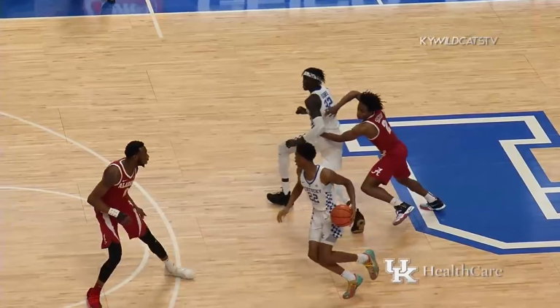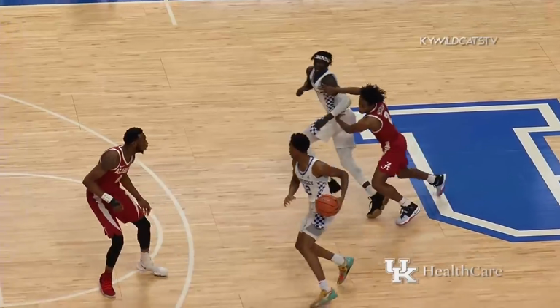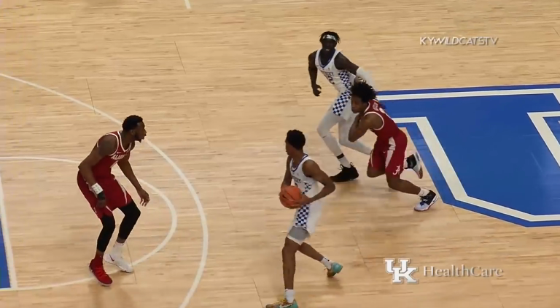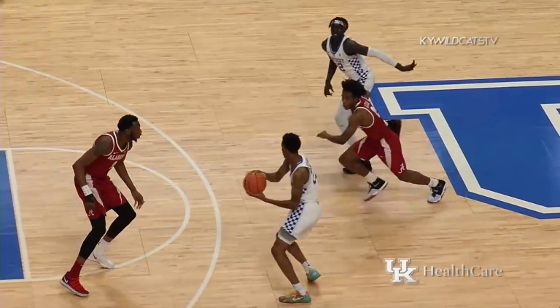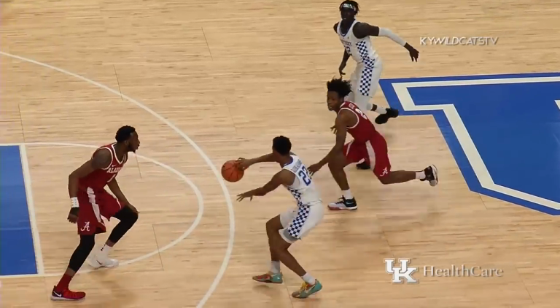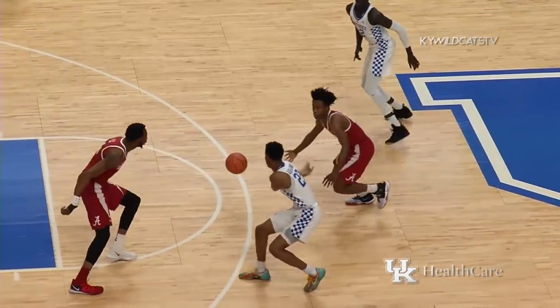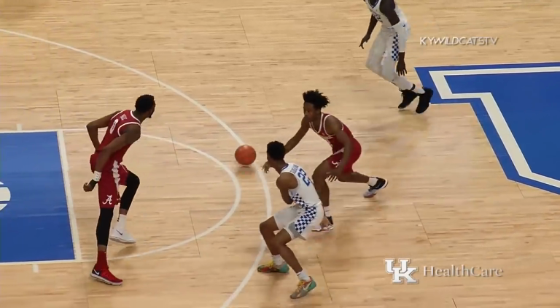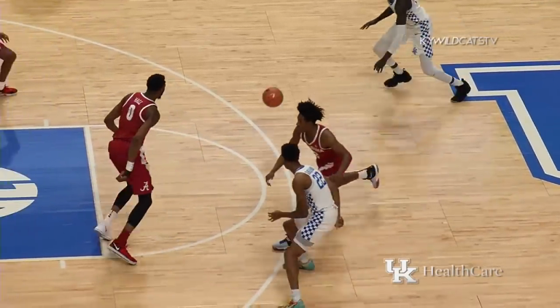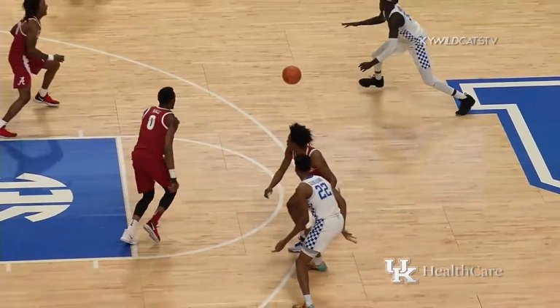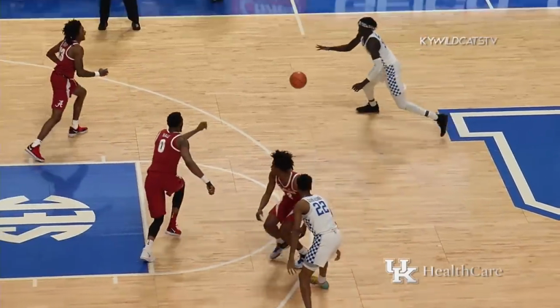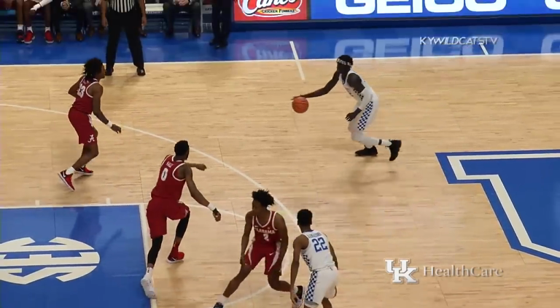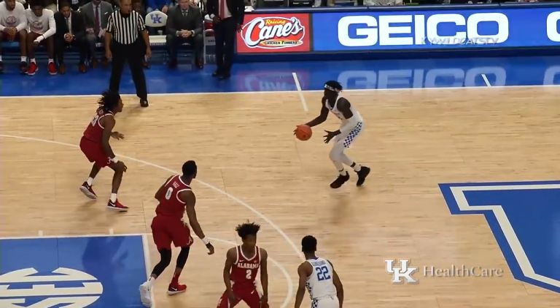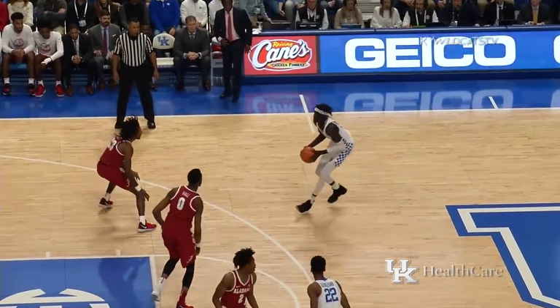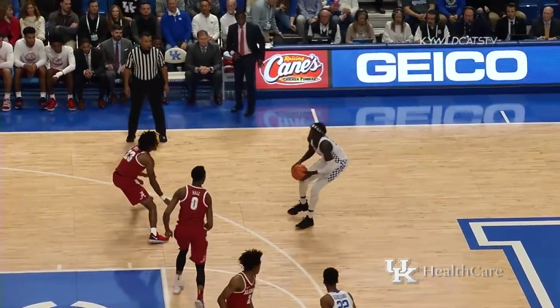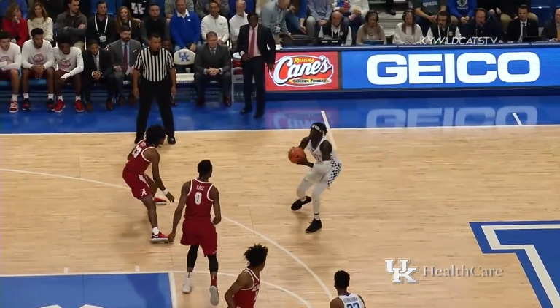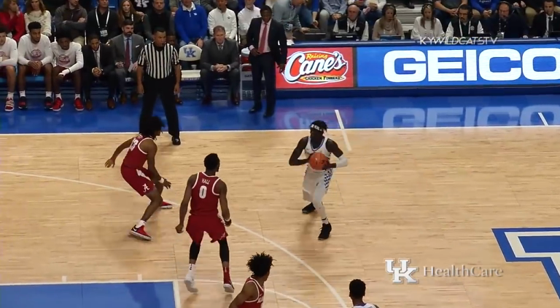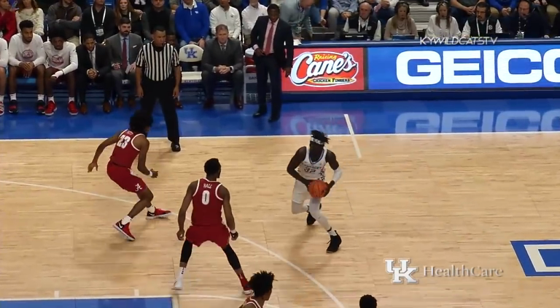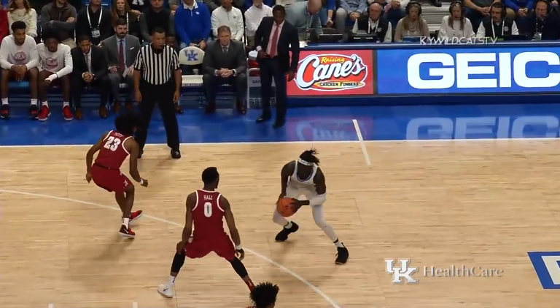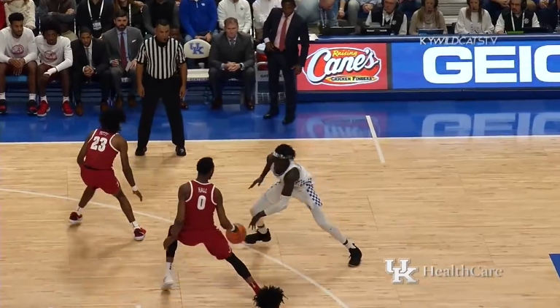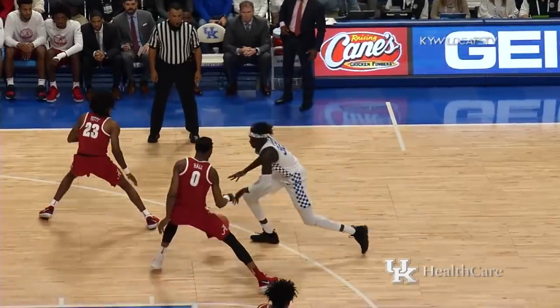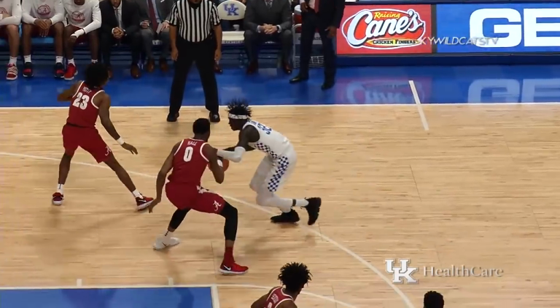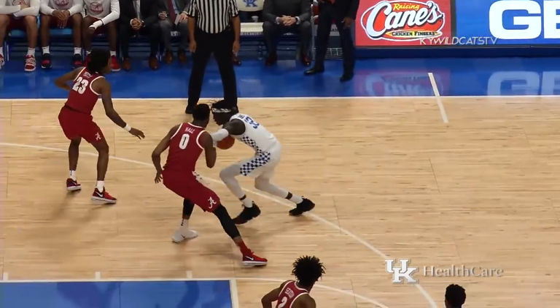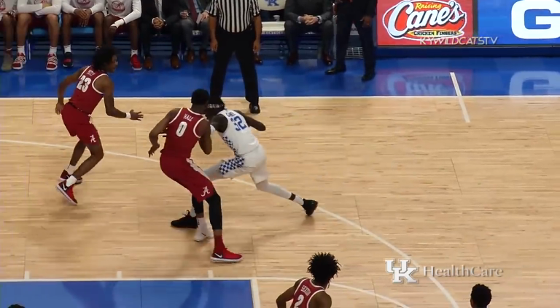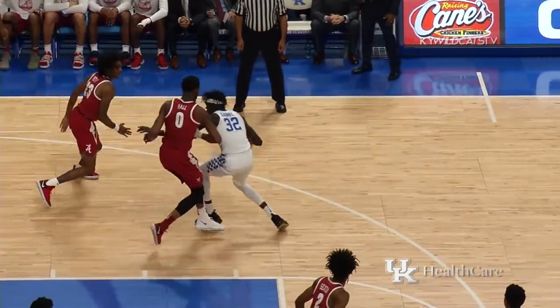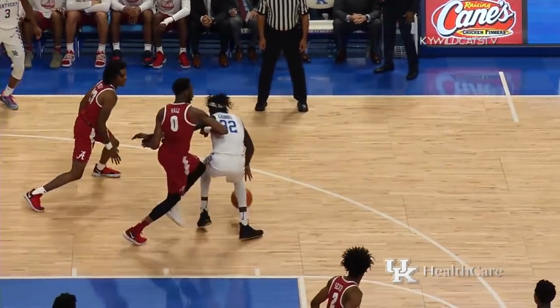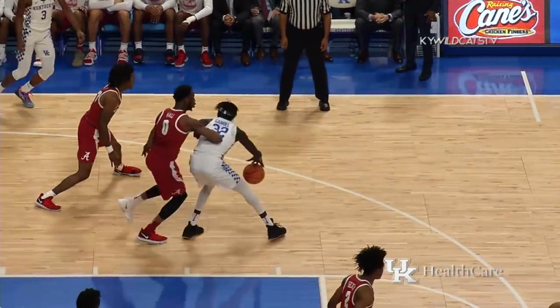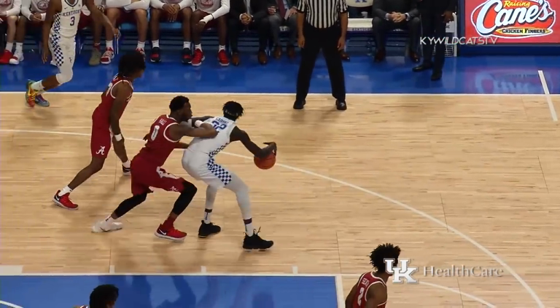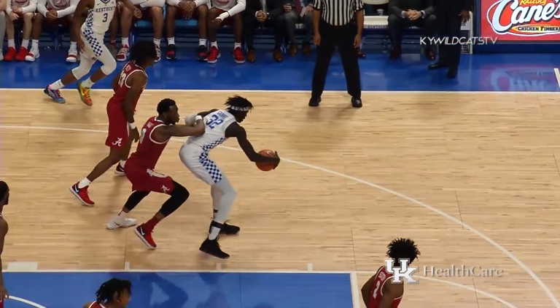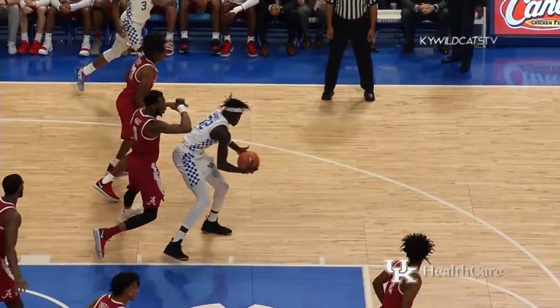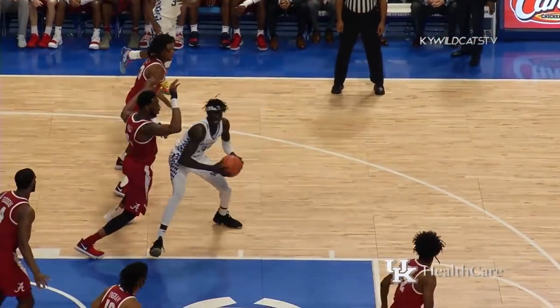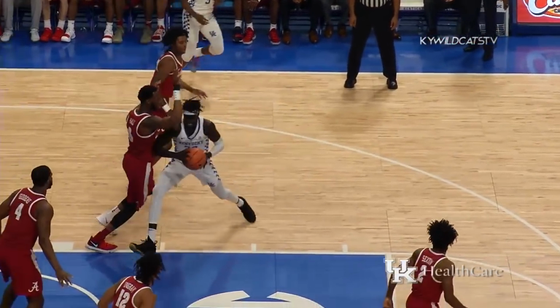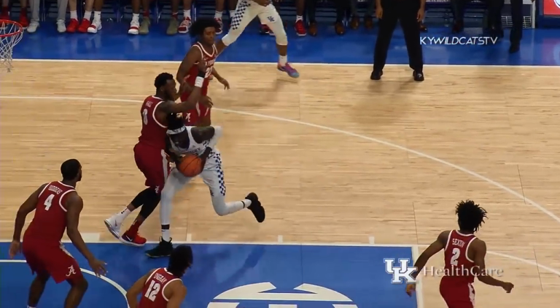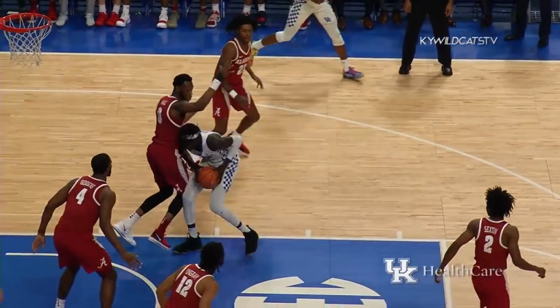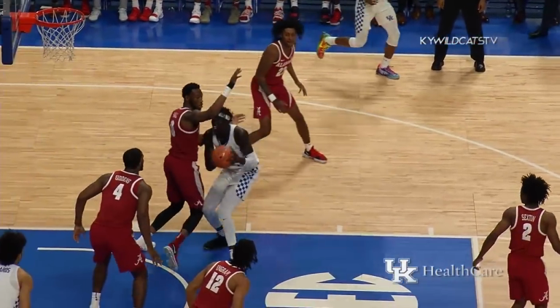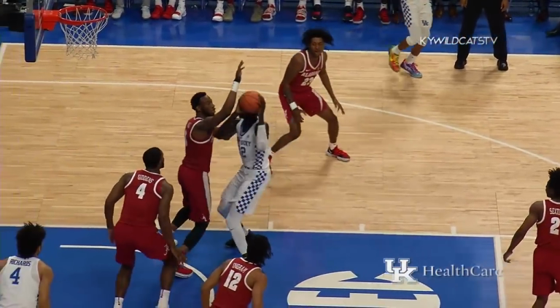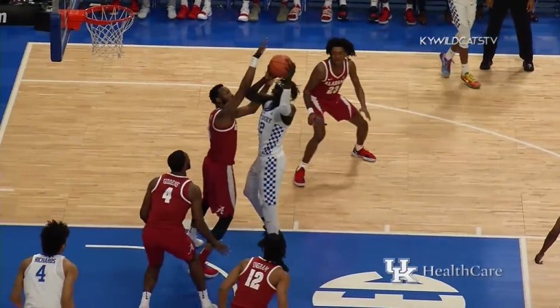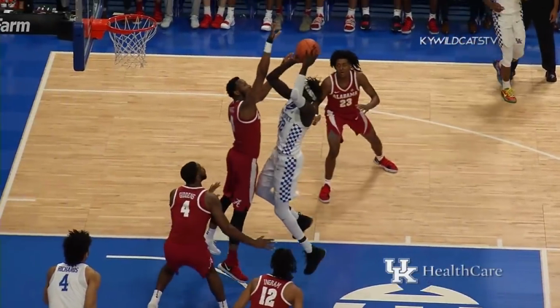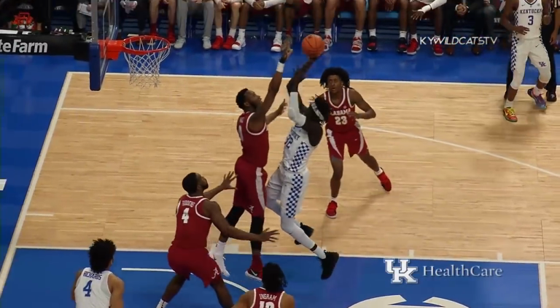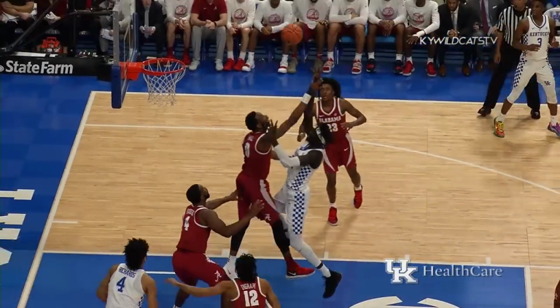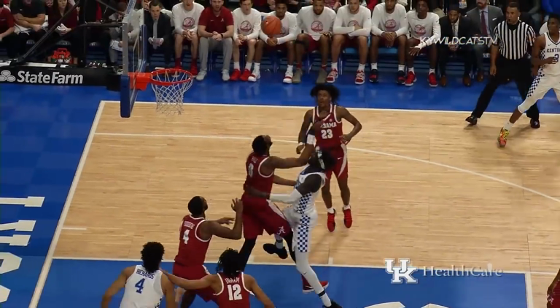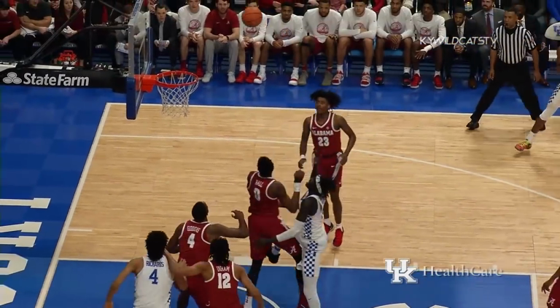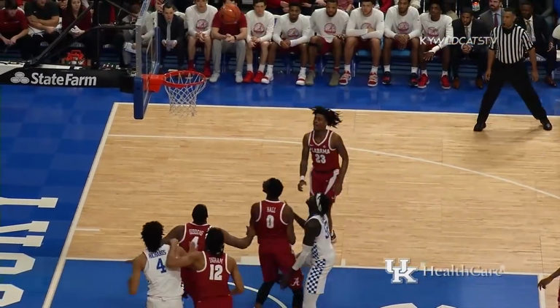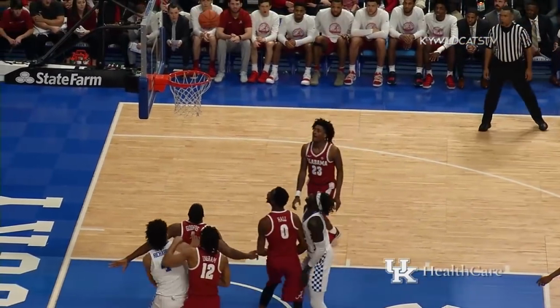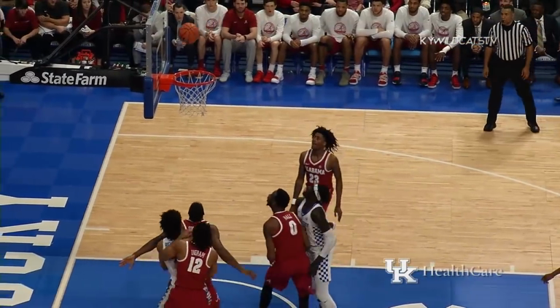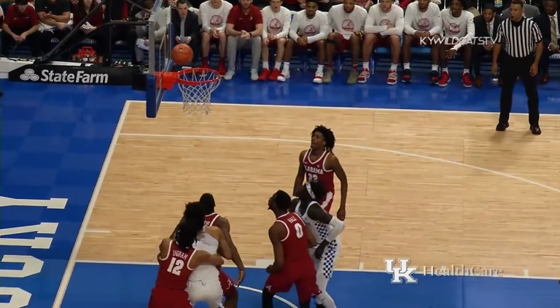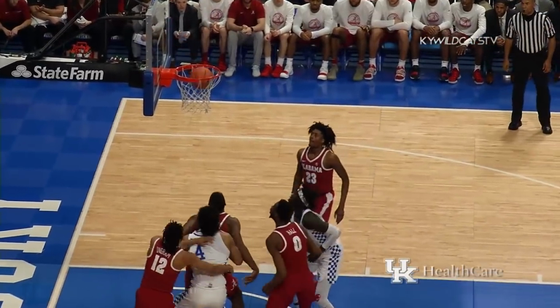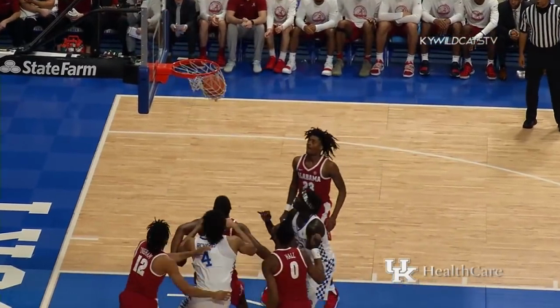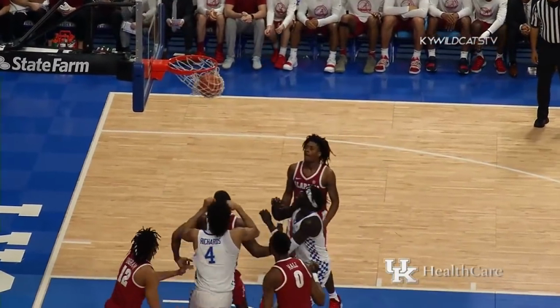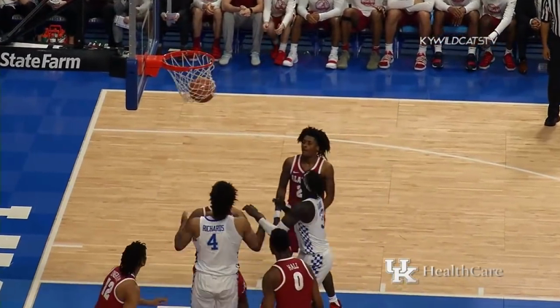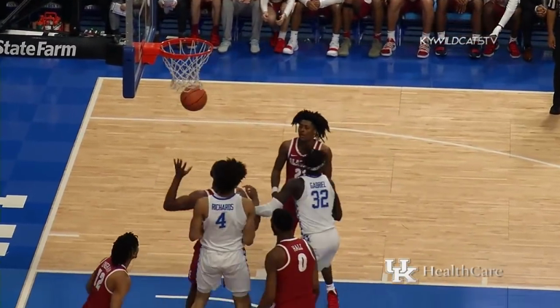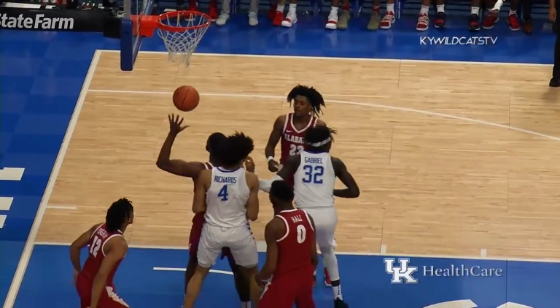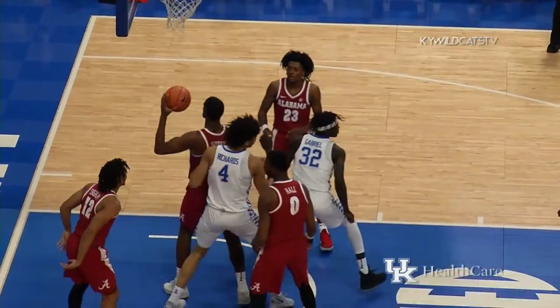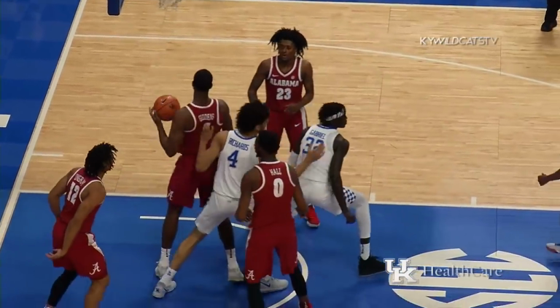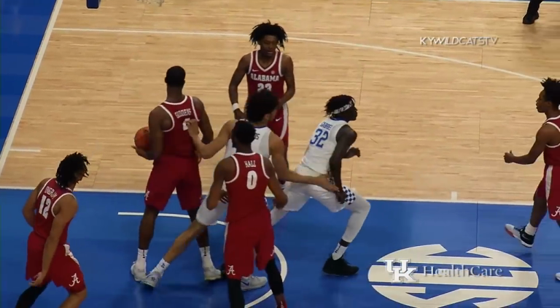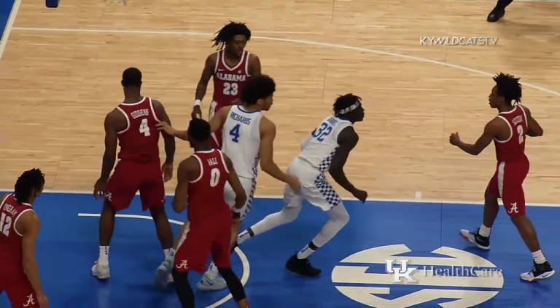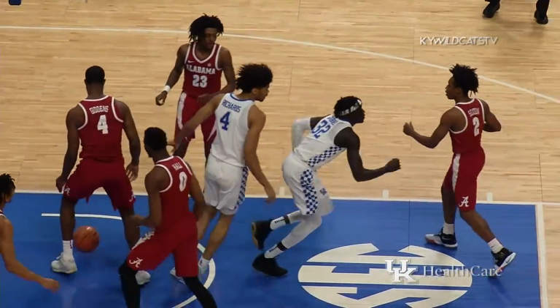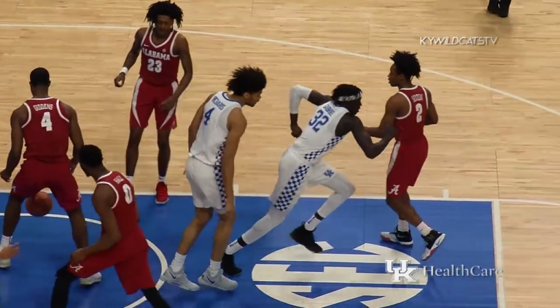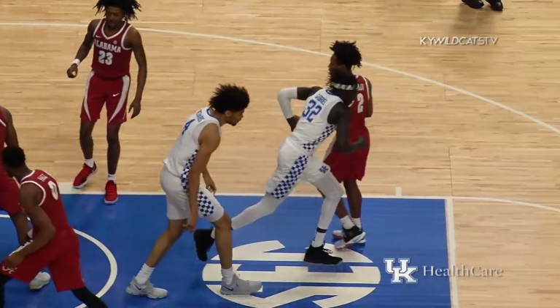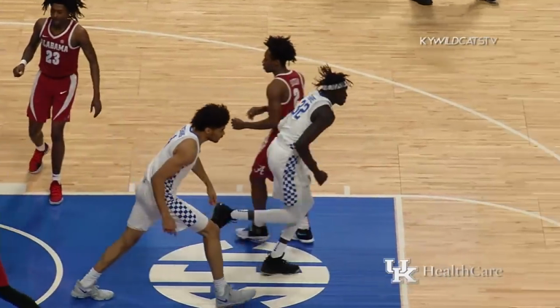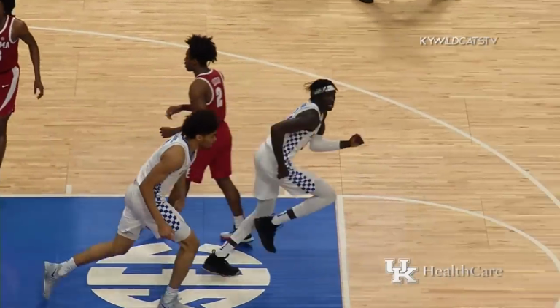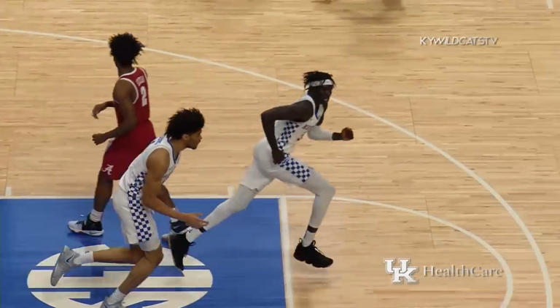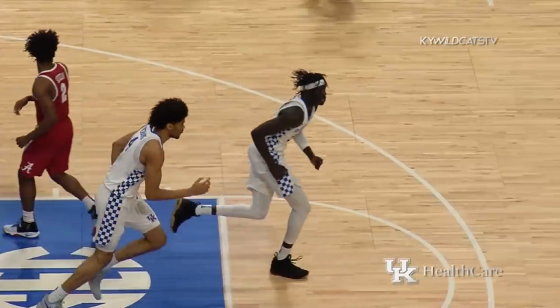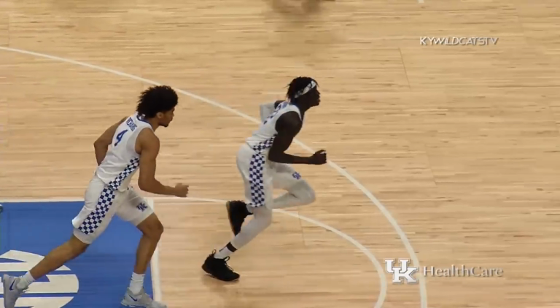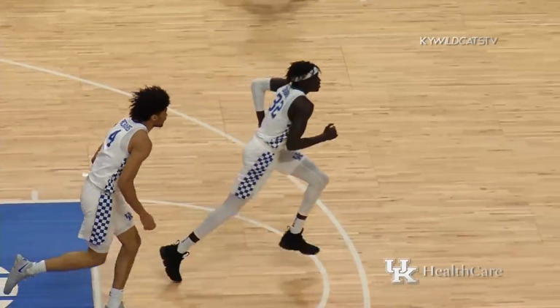Four at Rupp Arena. Gabriel, right side, fakes the three, spins into the lane with a floater that's good off the glass!